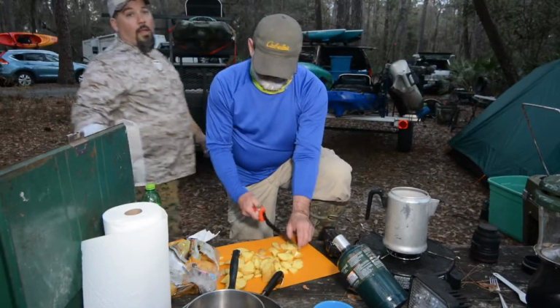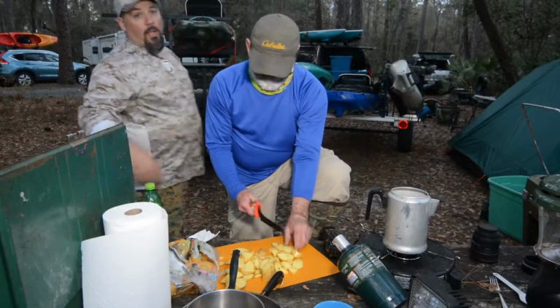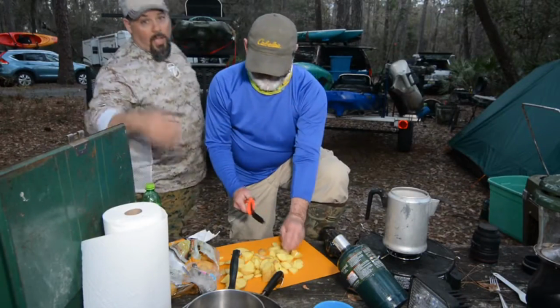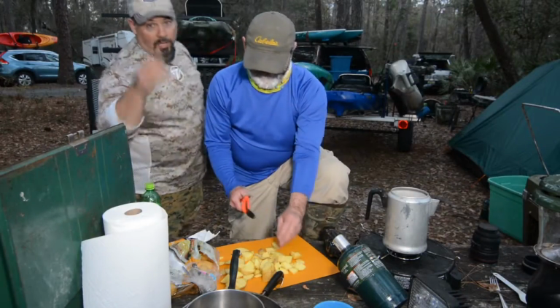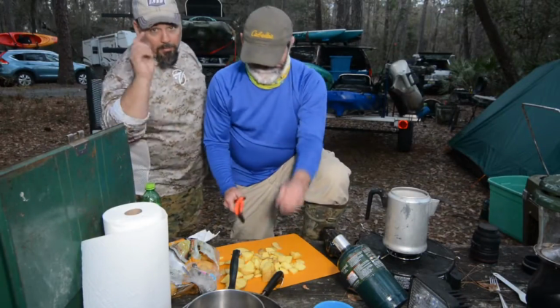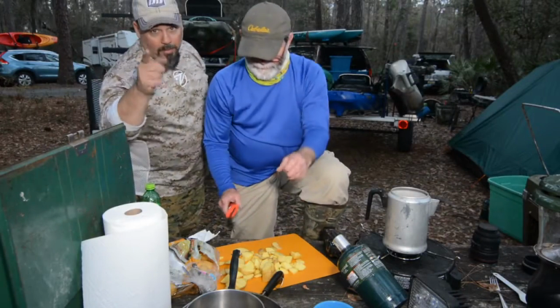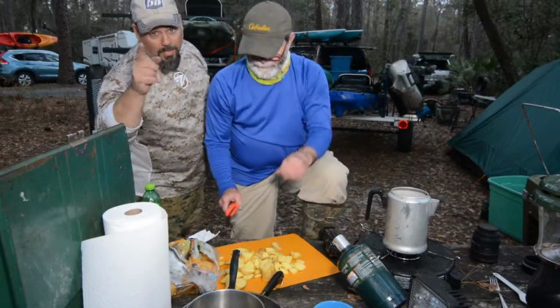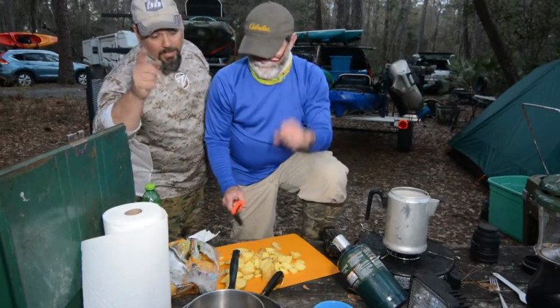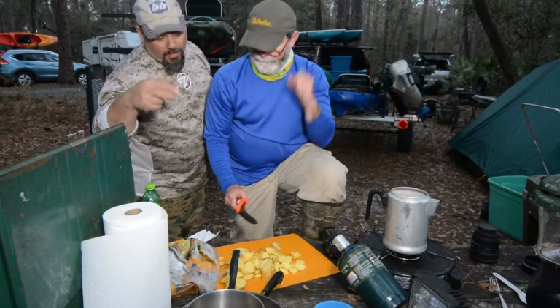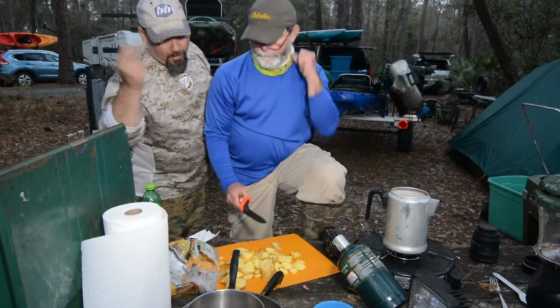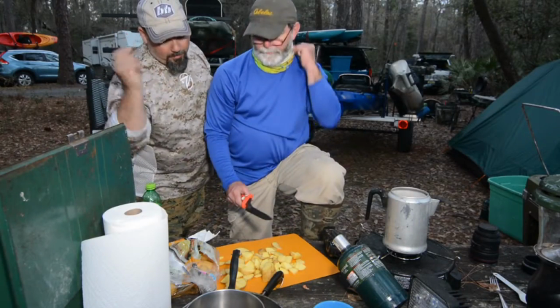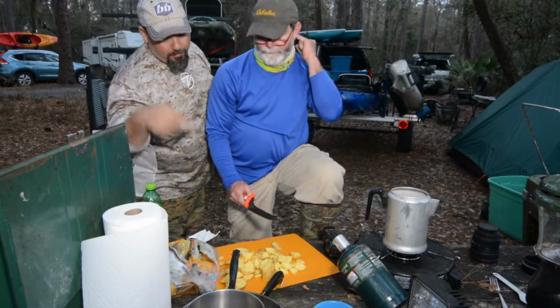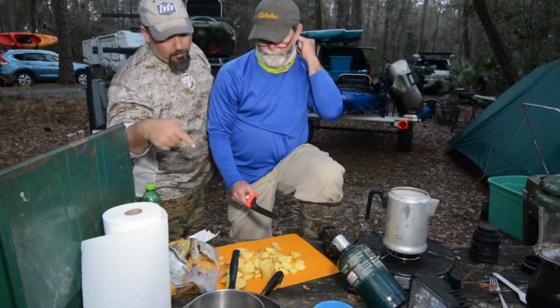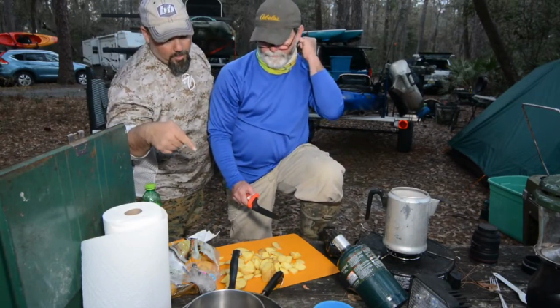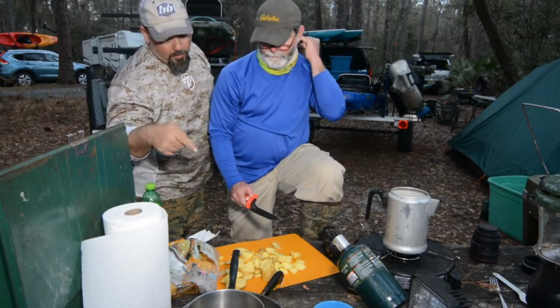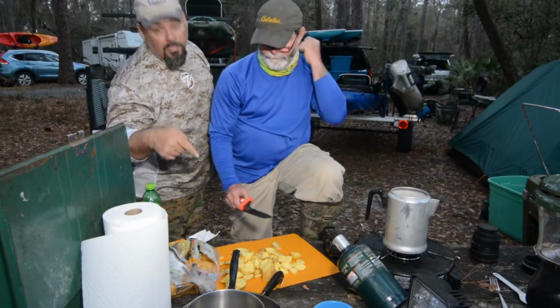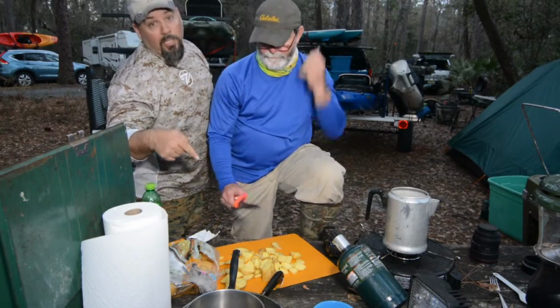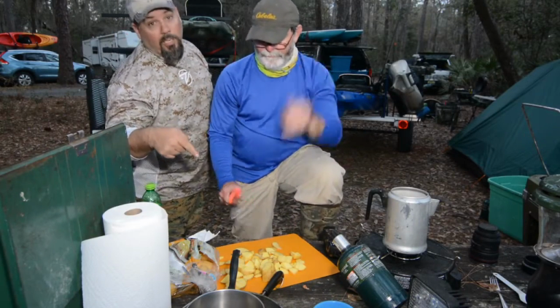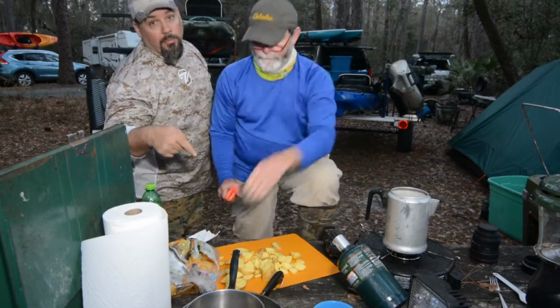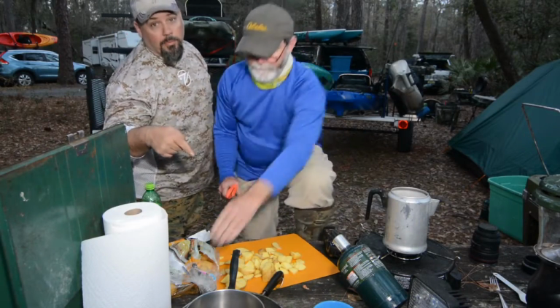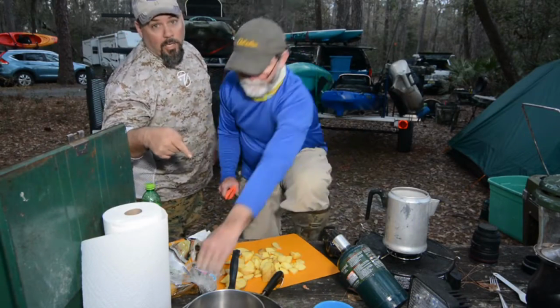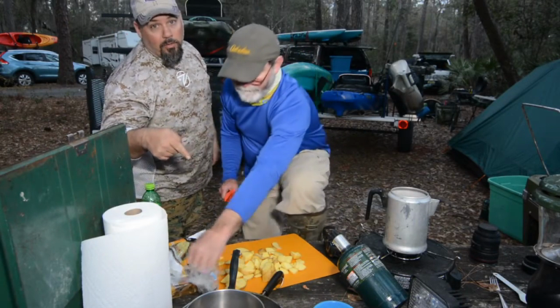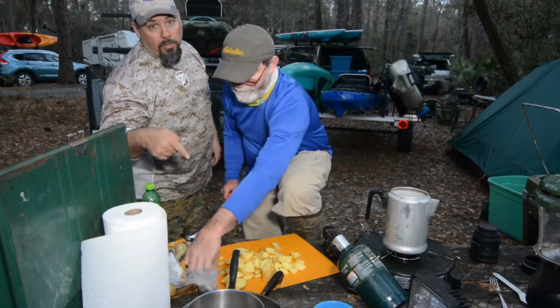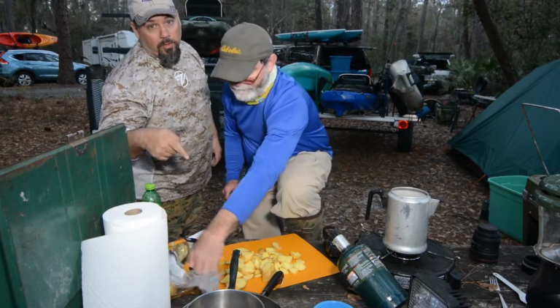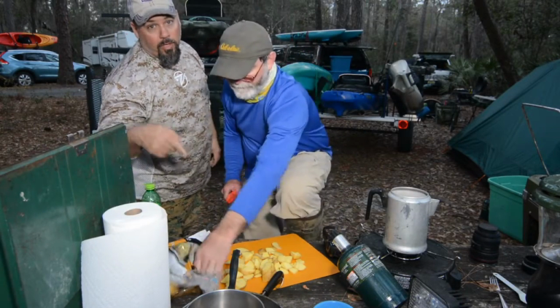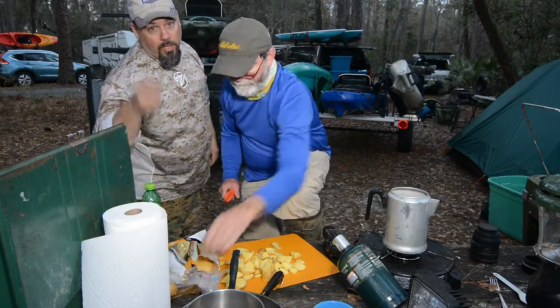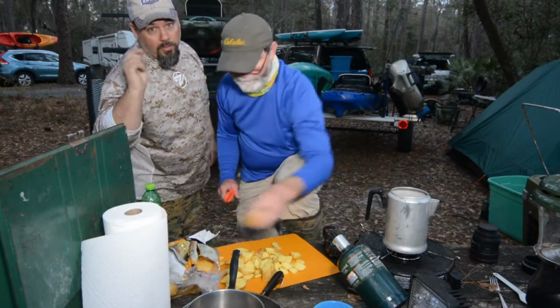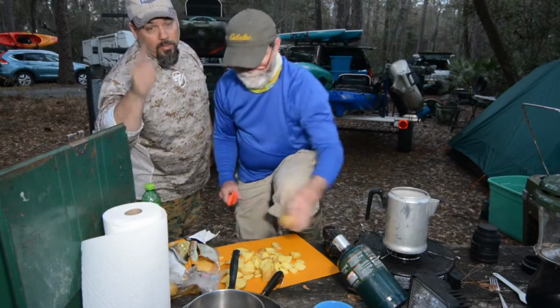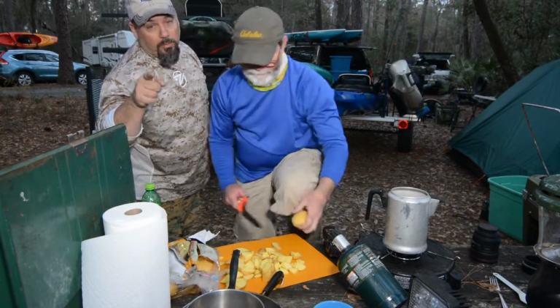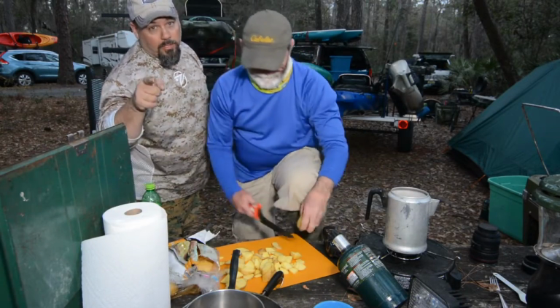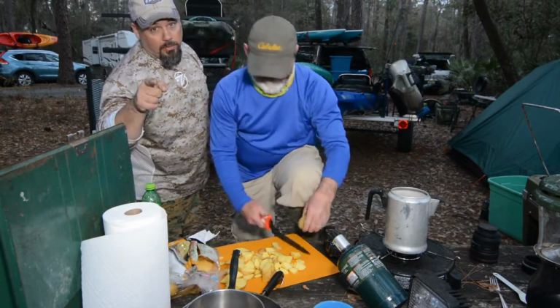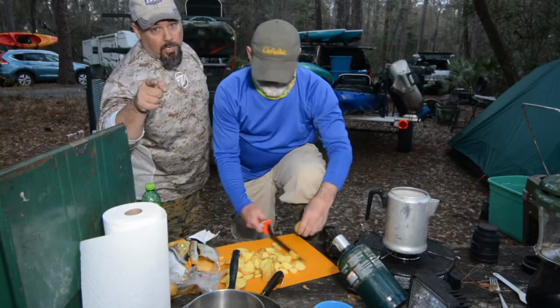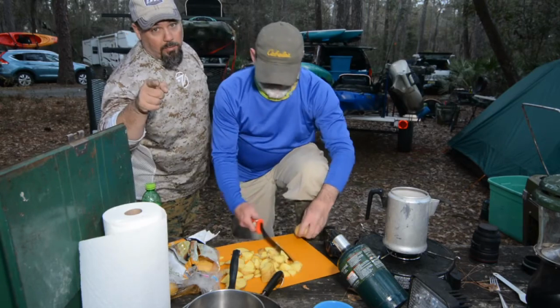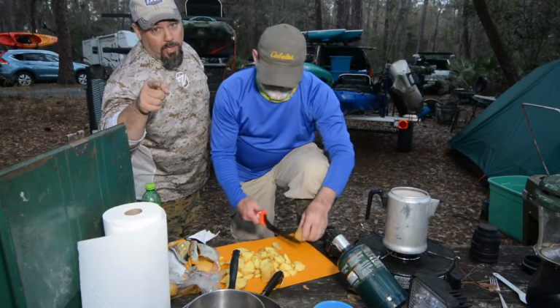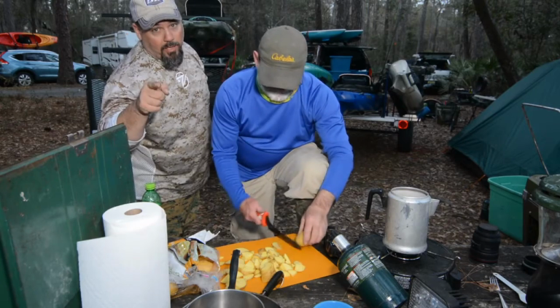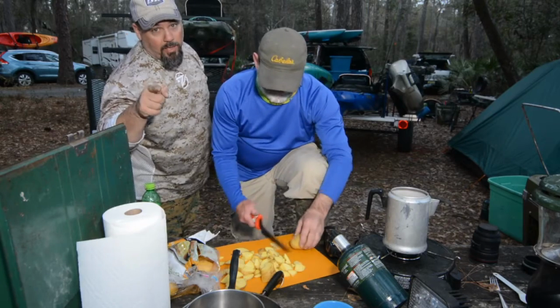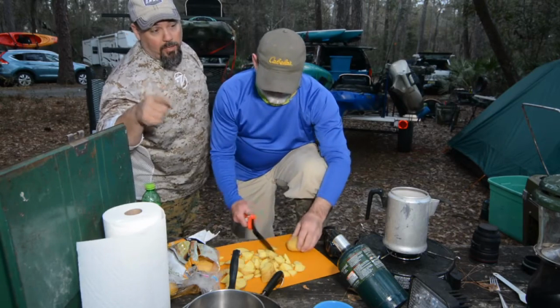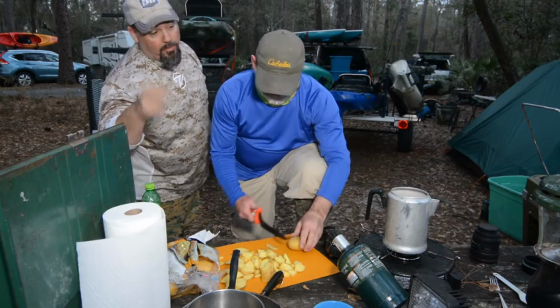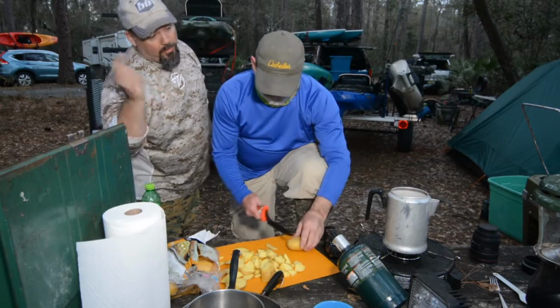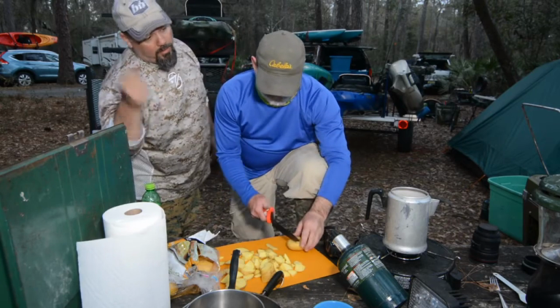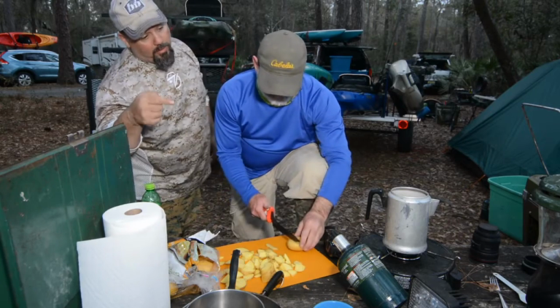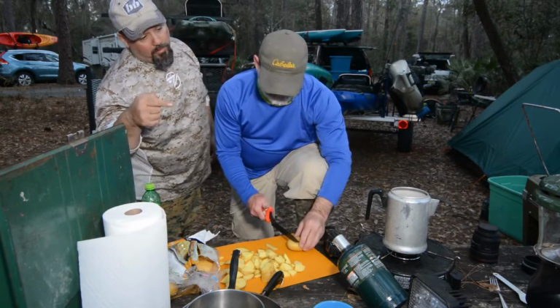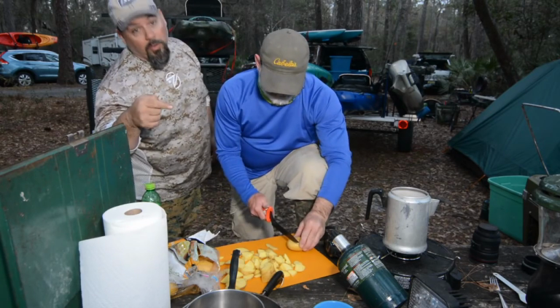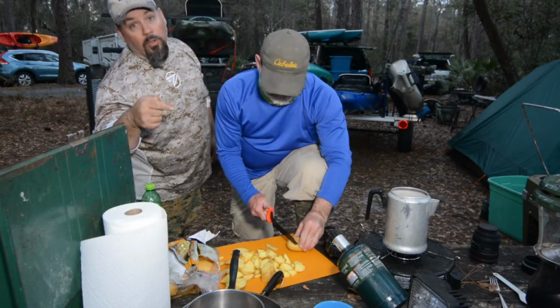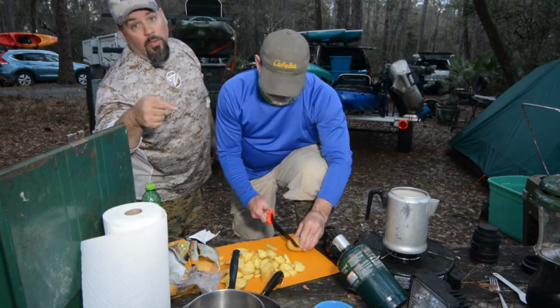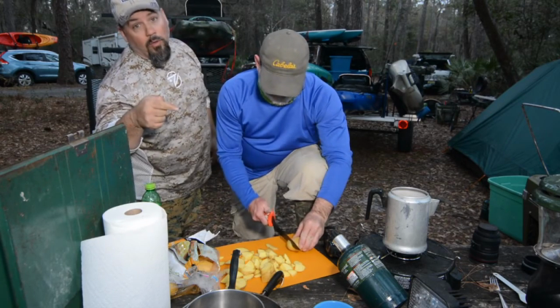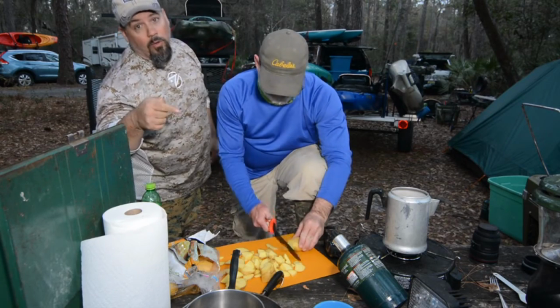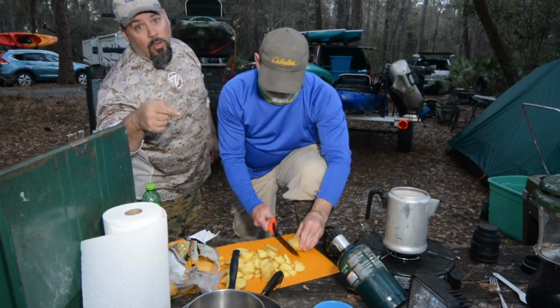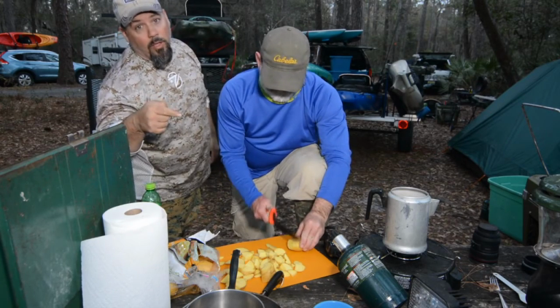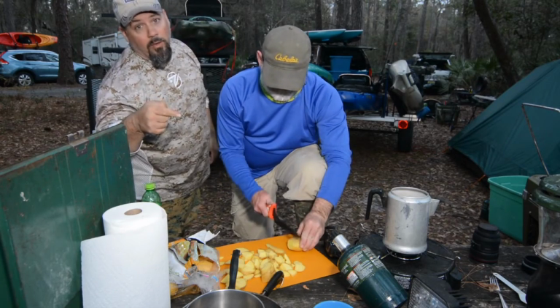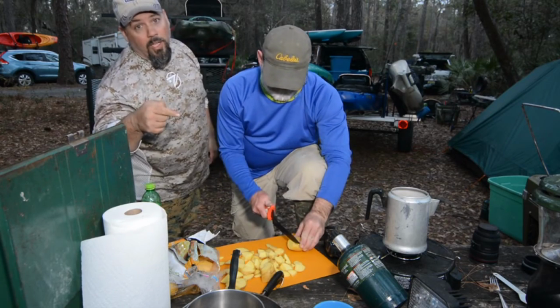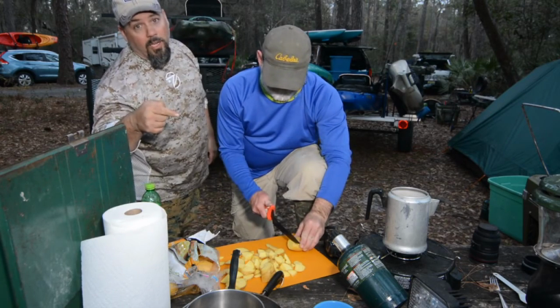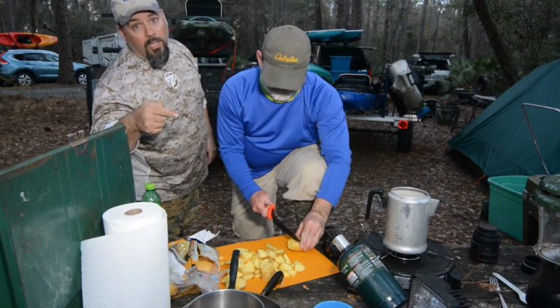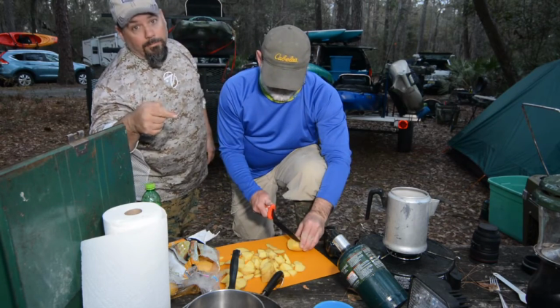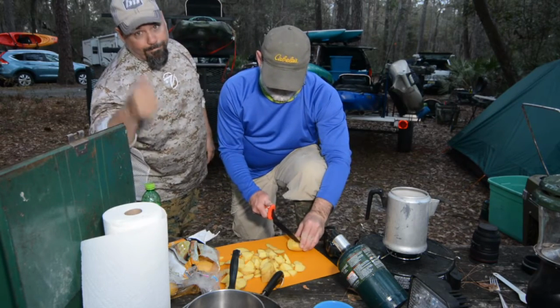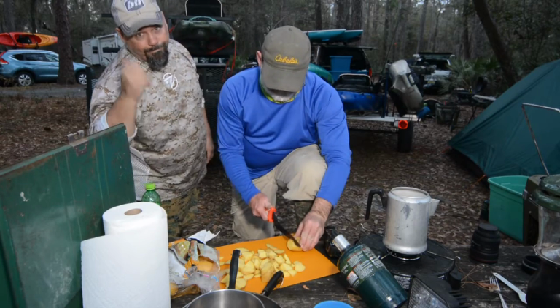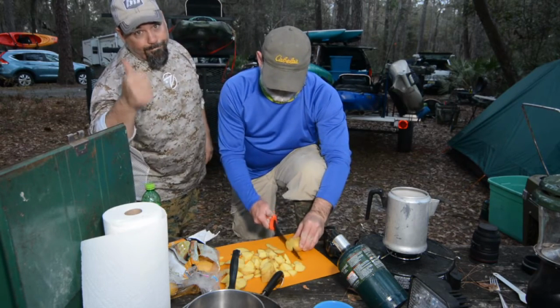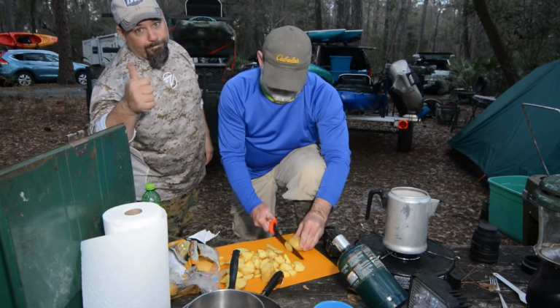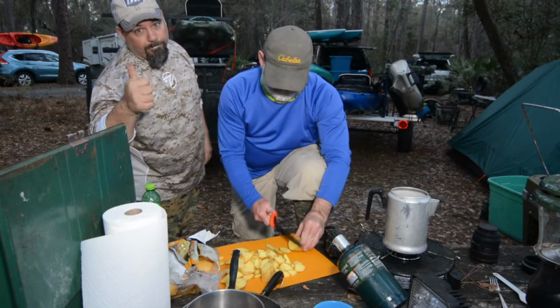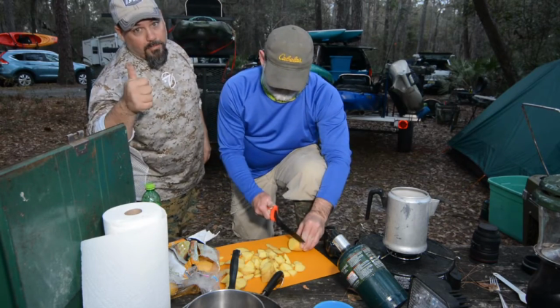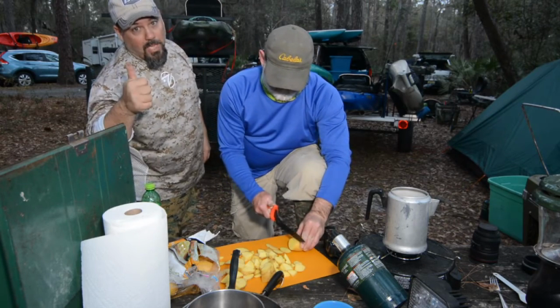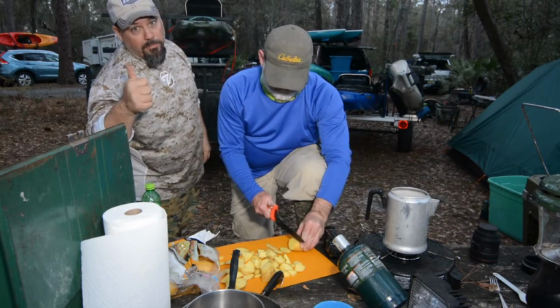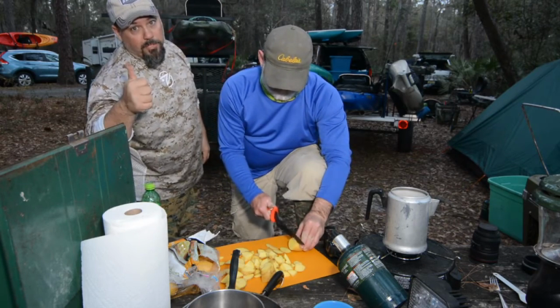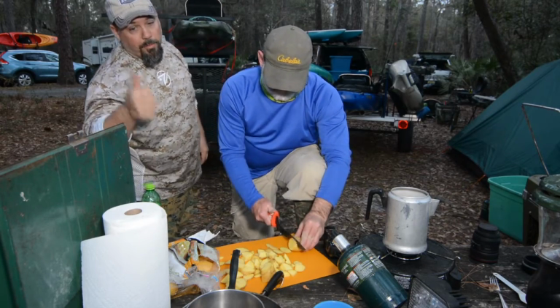All right, back at camp. Rob's cutting up some golden Yukons — gonna make some Creek Bank taters. We're gonna get the oil on, heat it up. Time for supper.